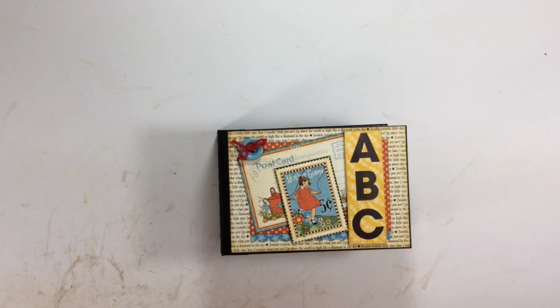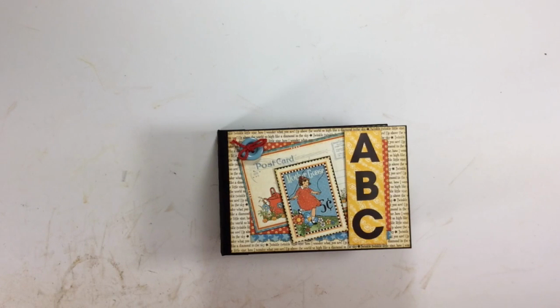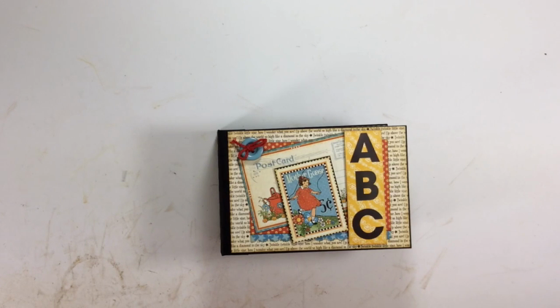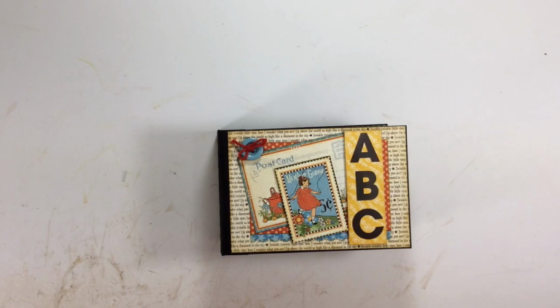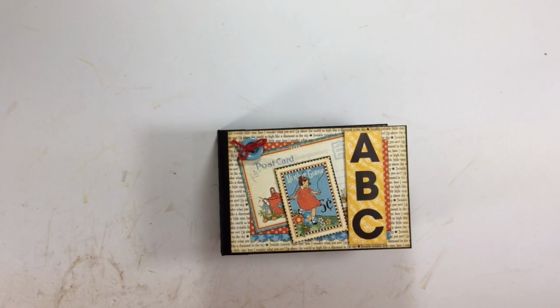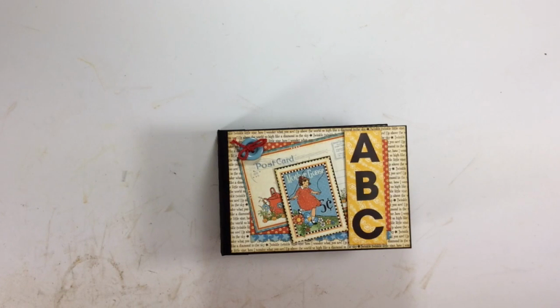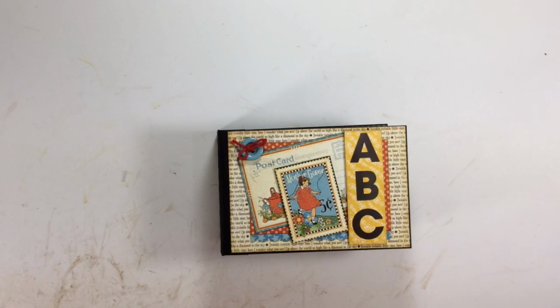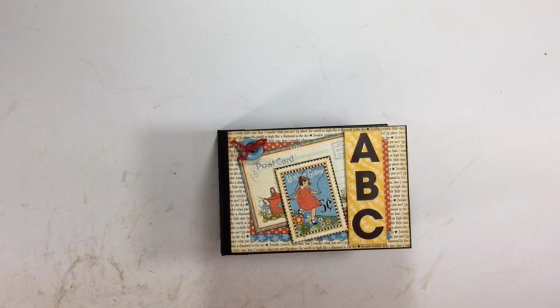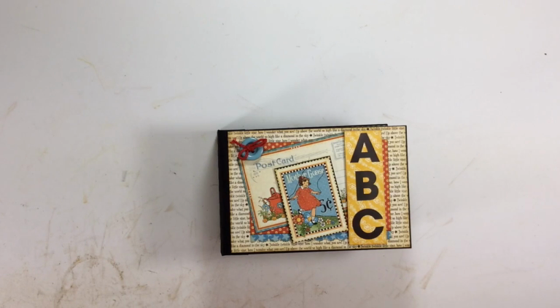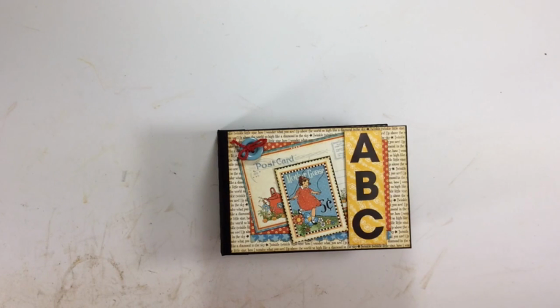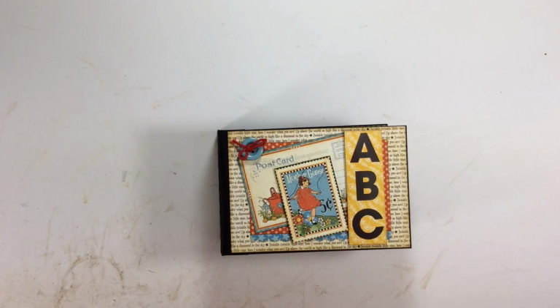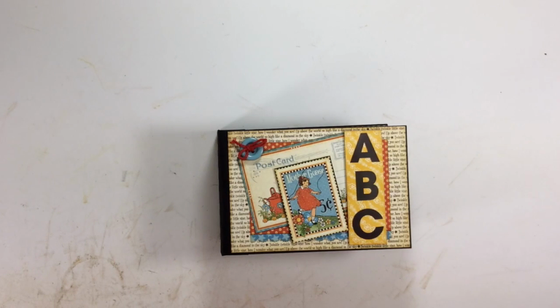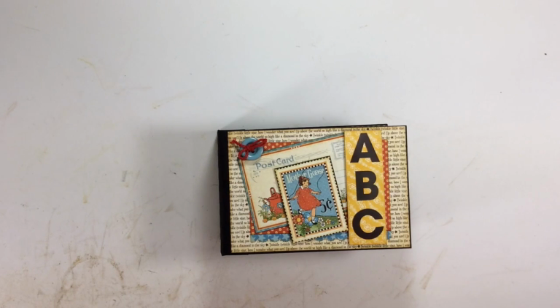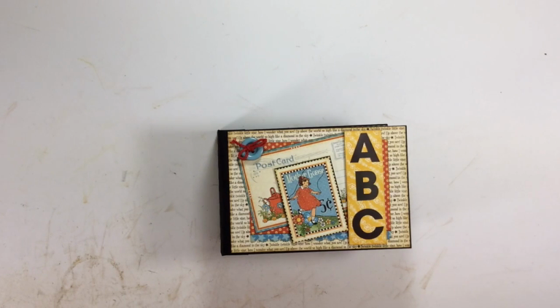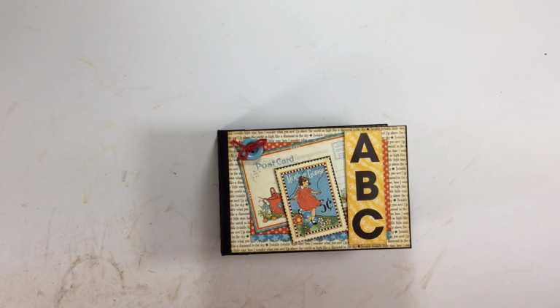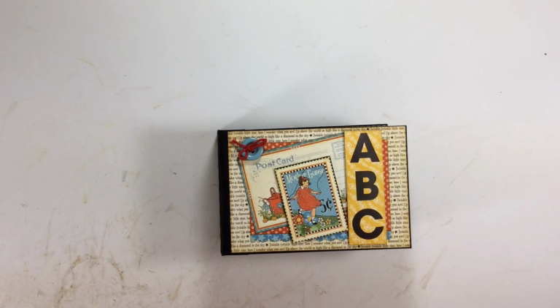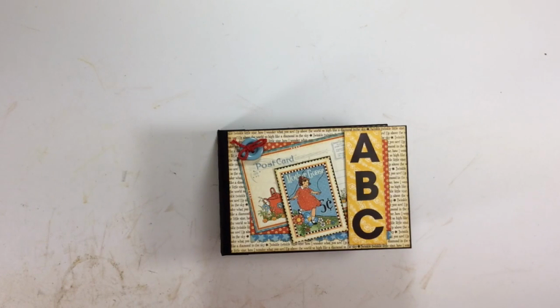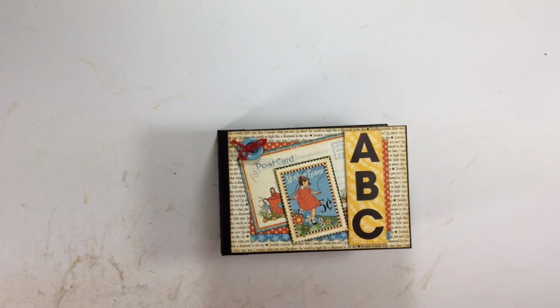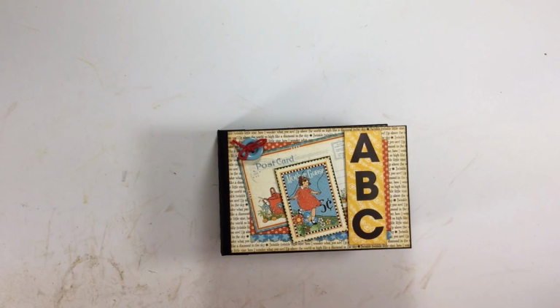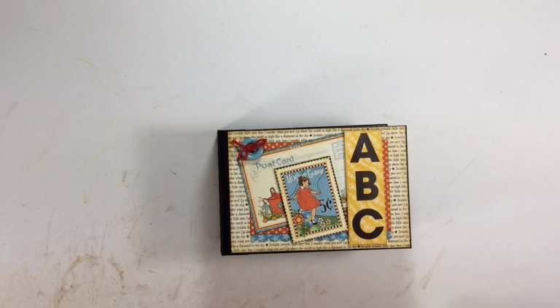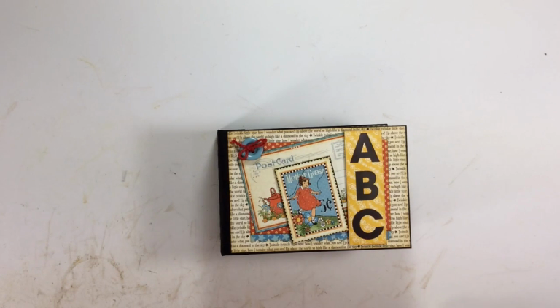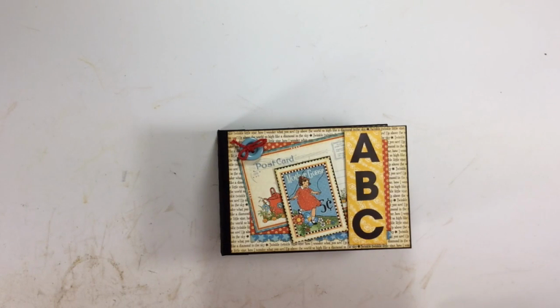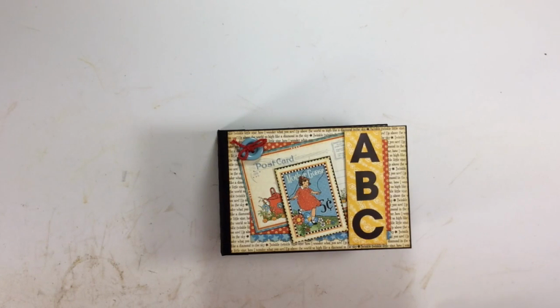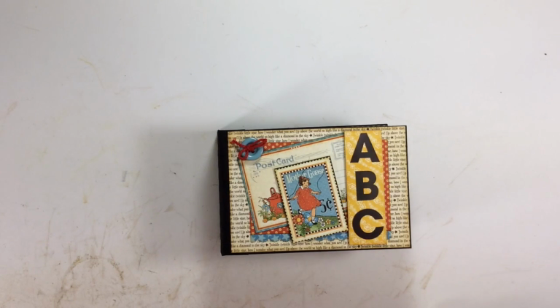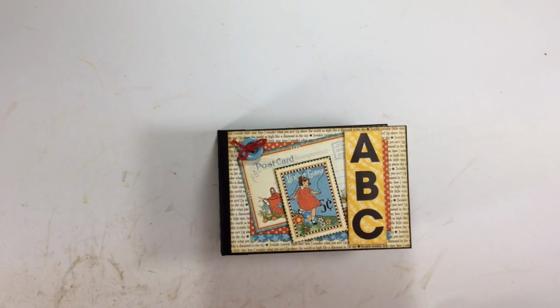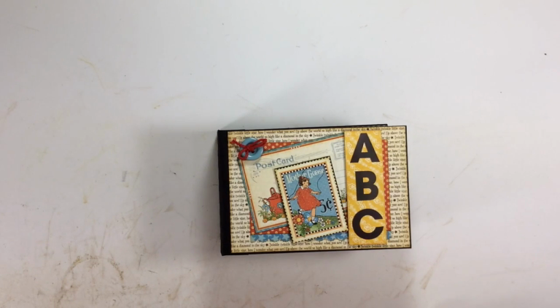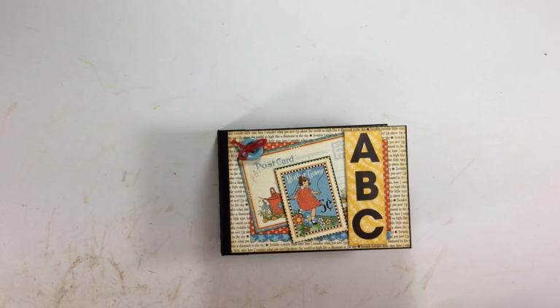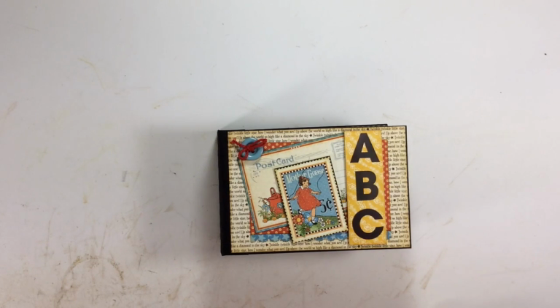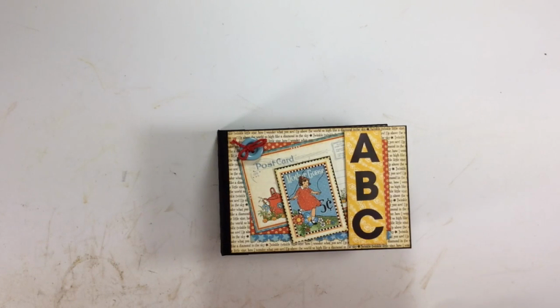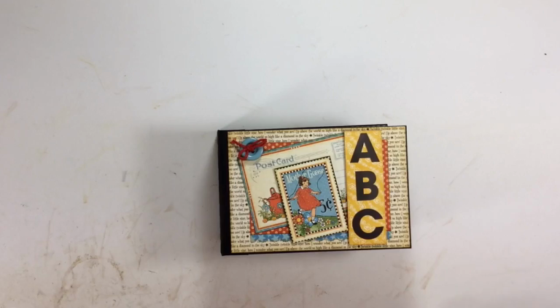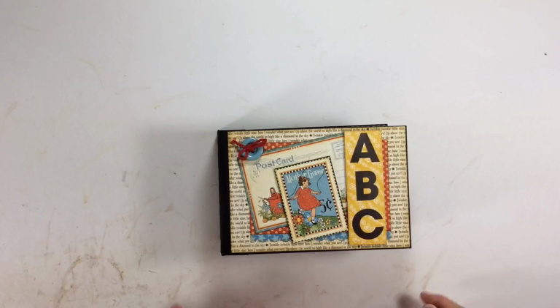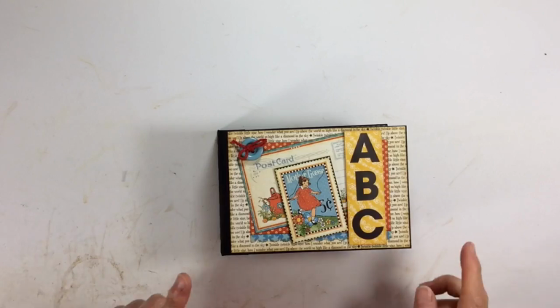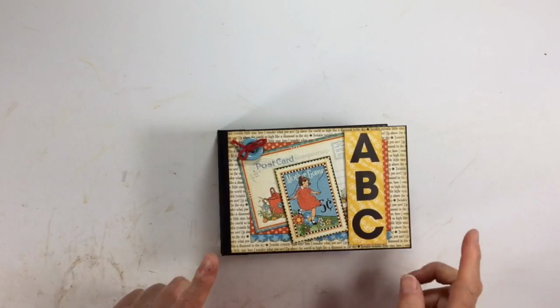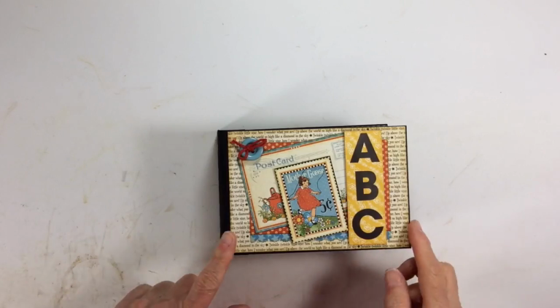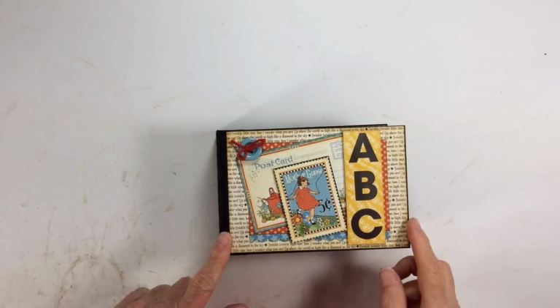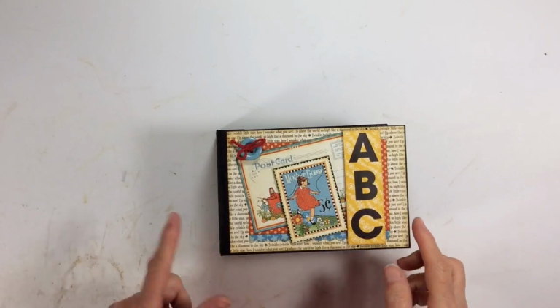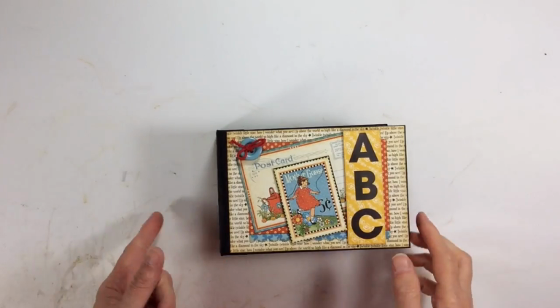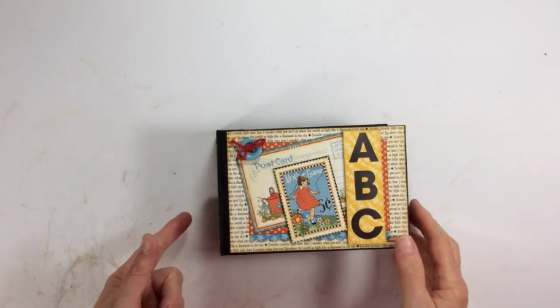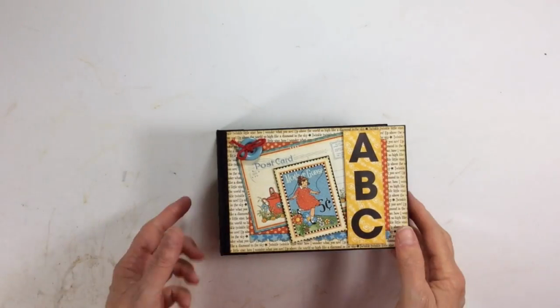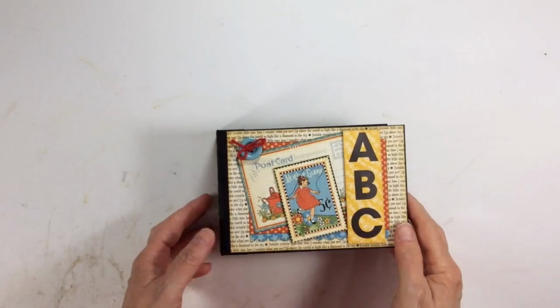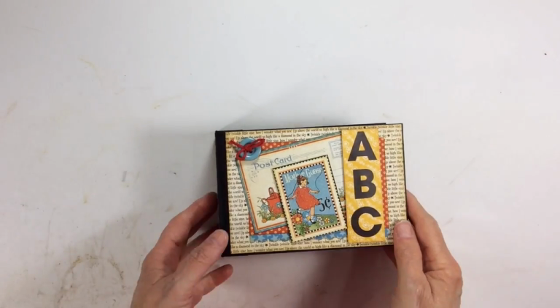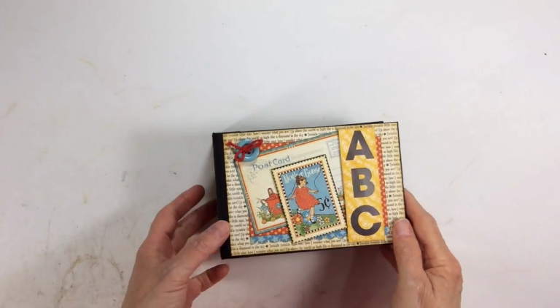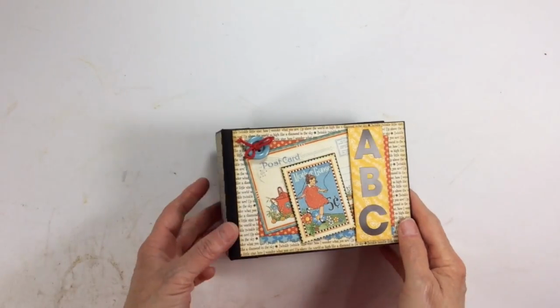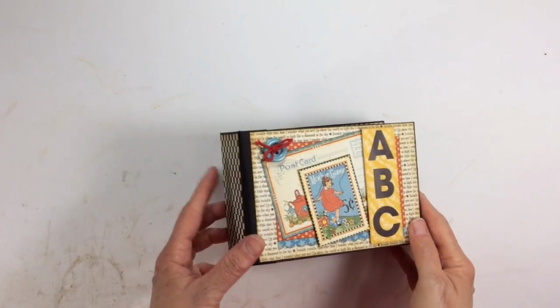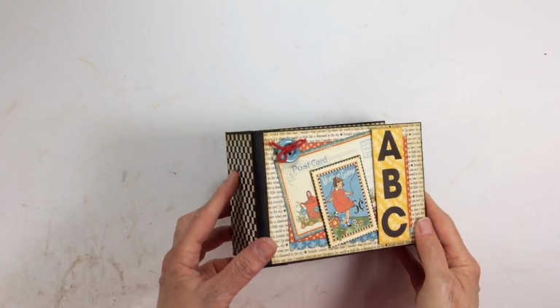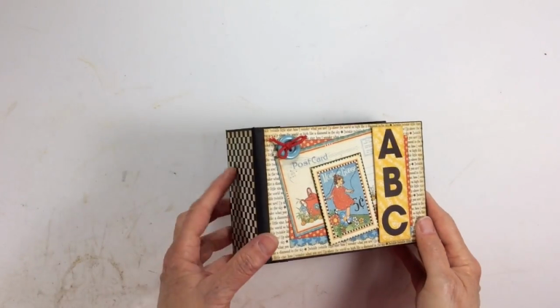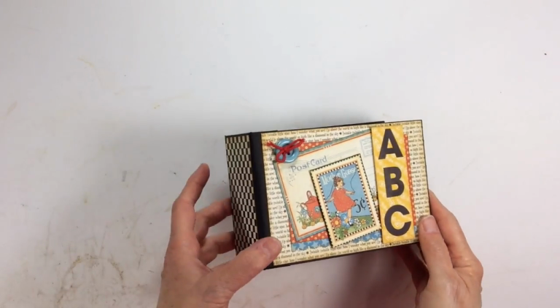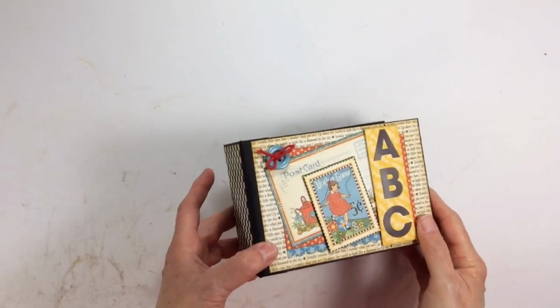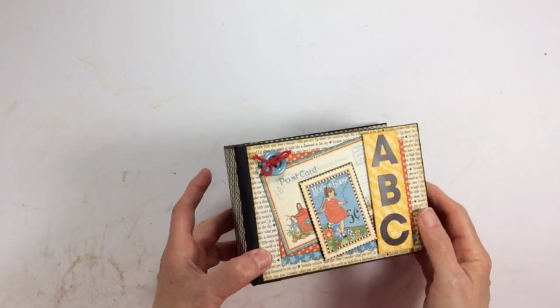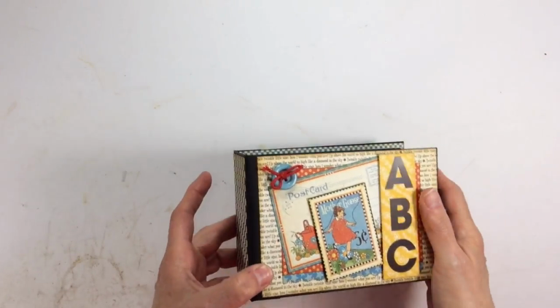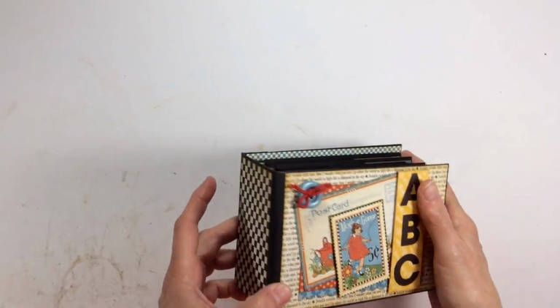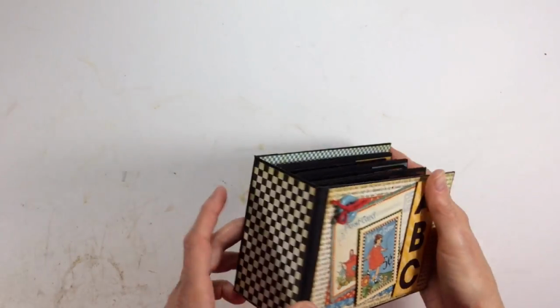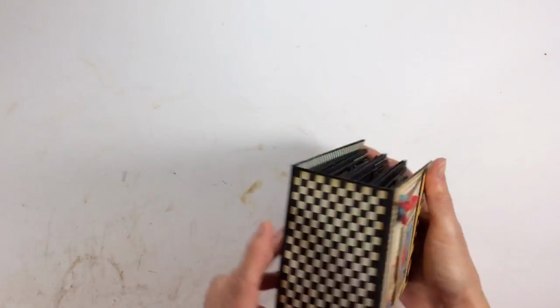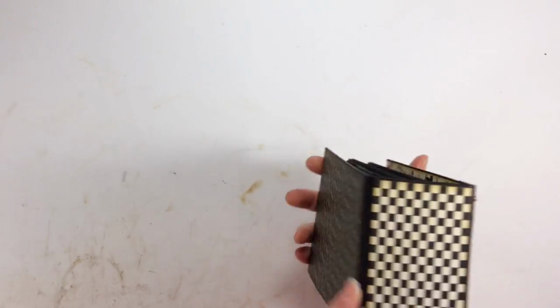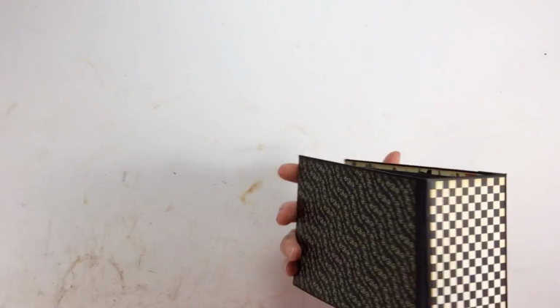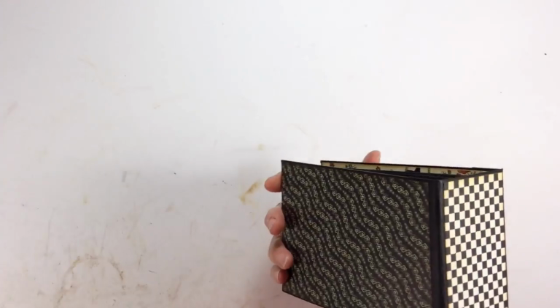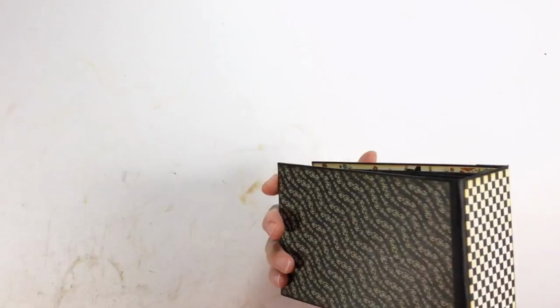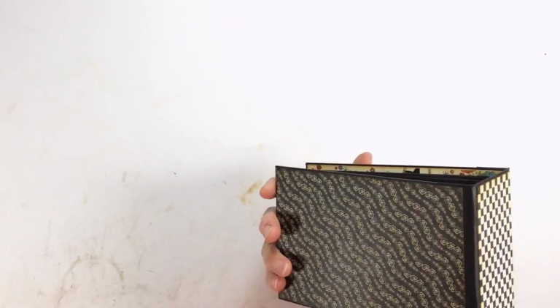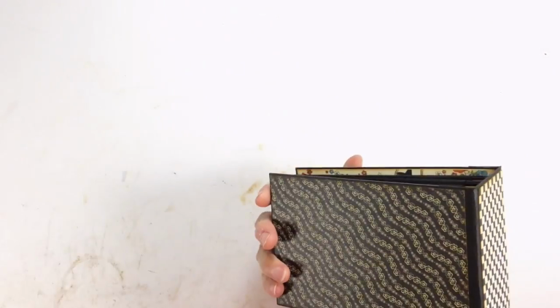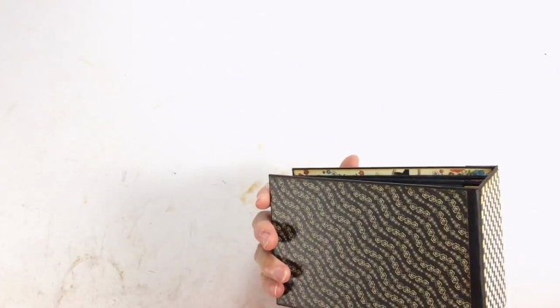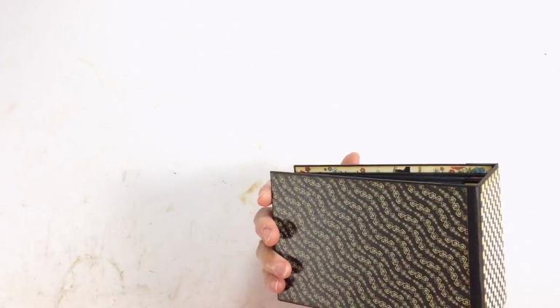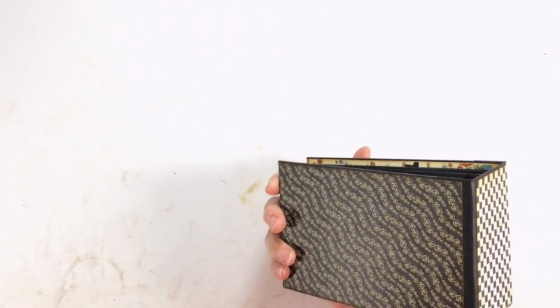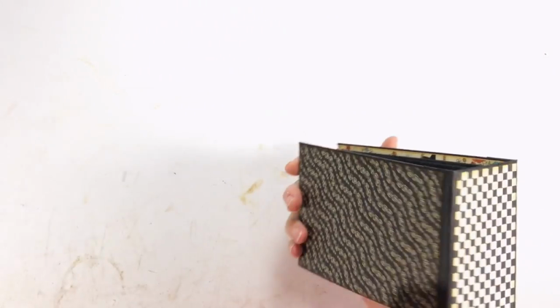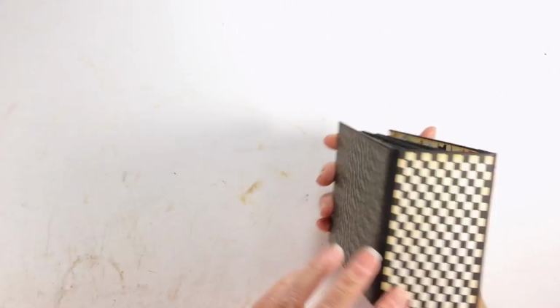The pages are all created from cardstock. I have a chipboard cover, chipboard spine, and here's the back.